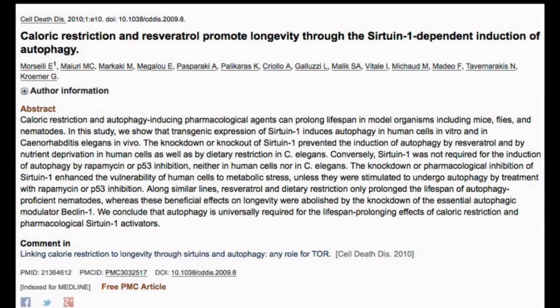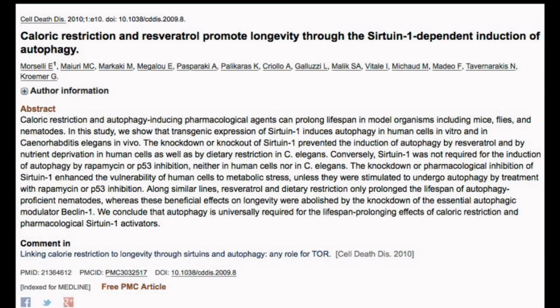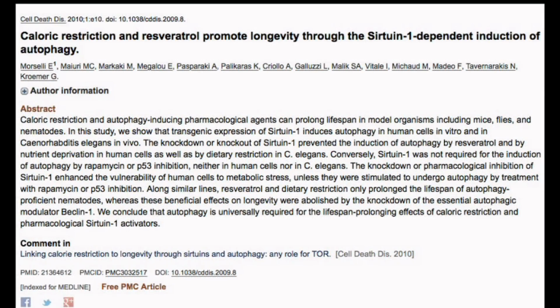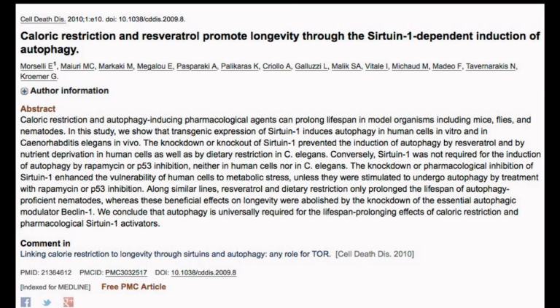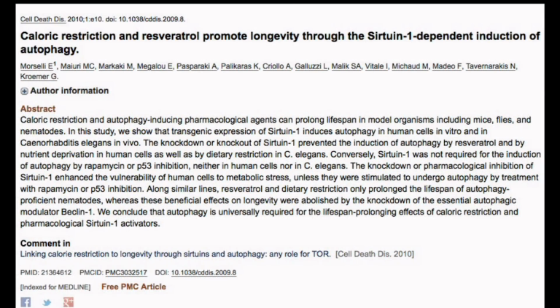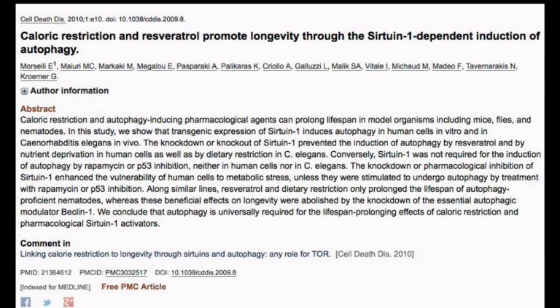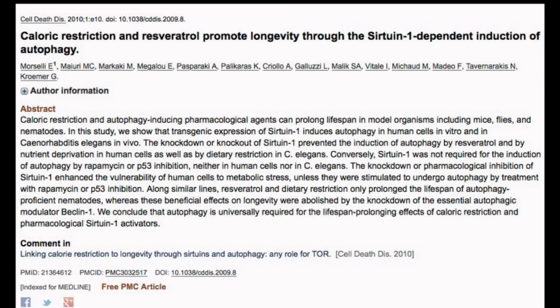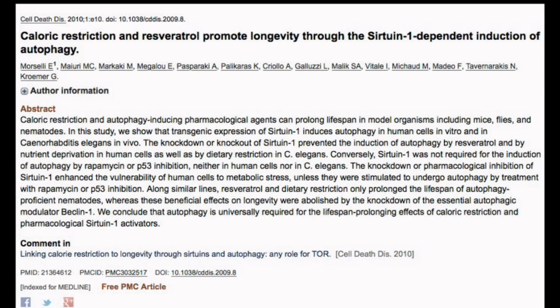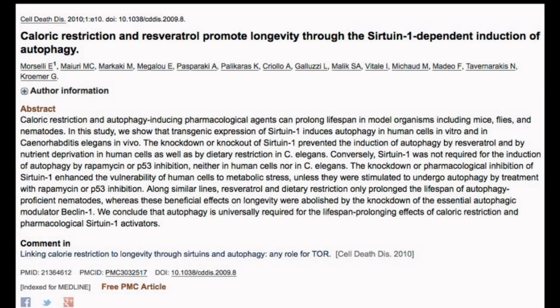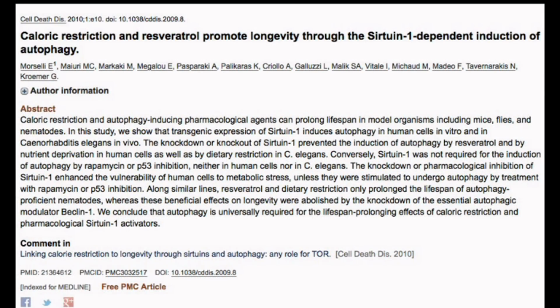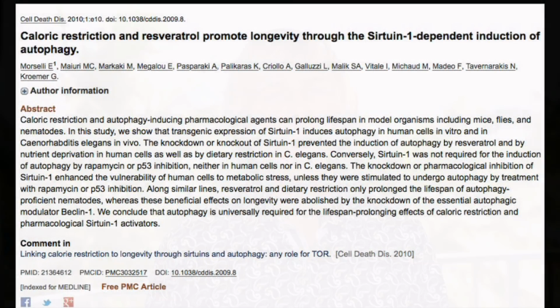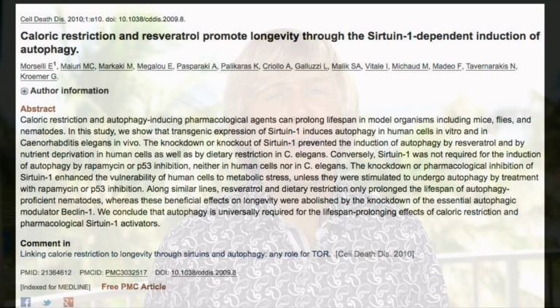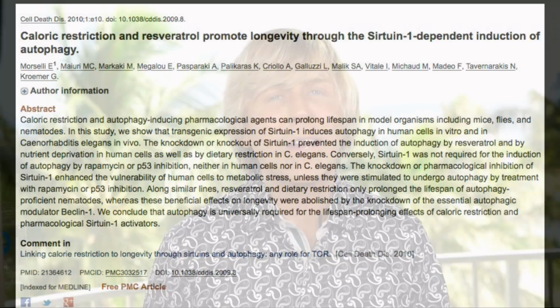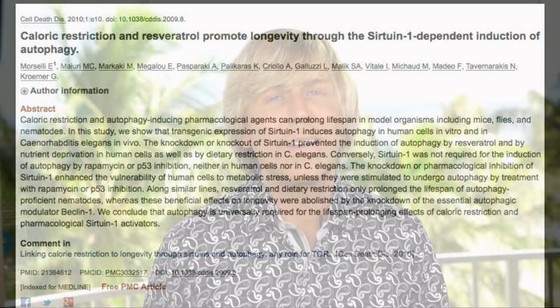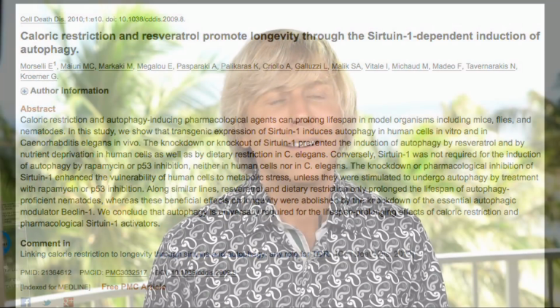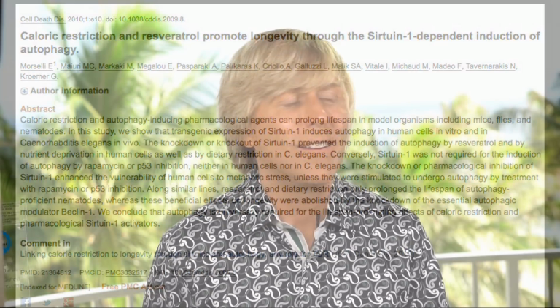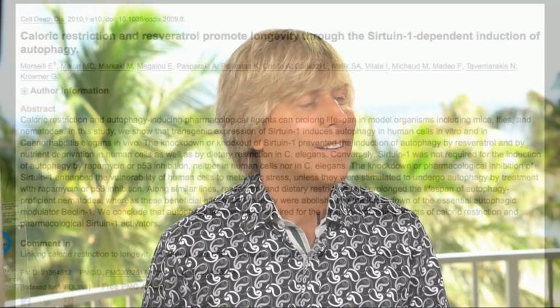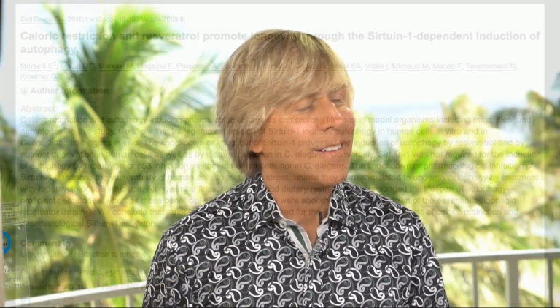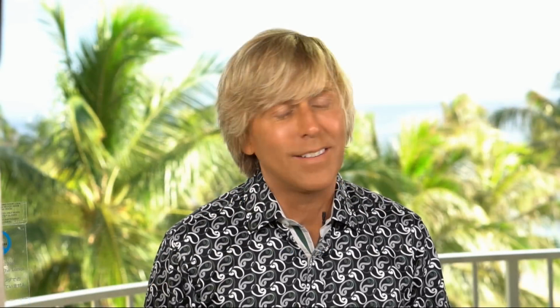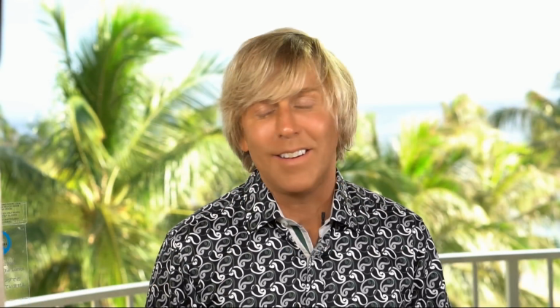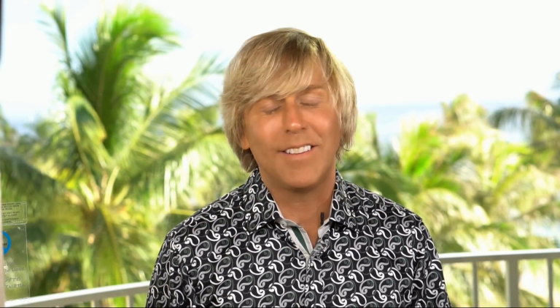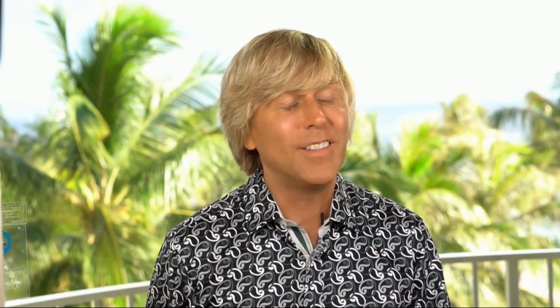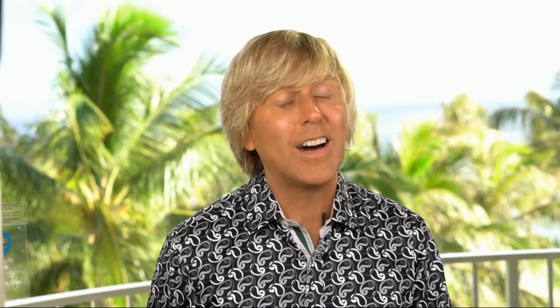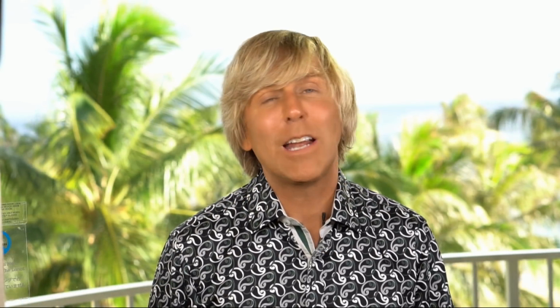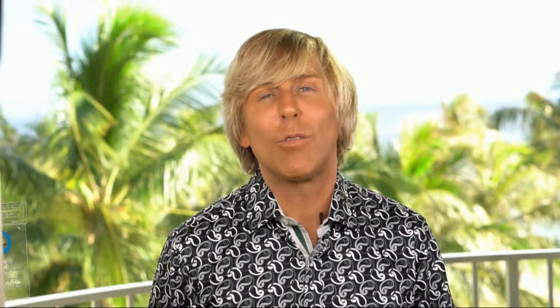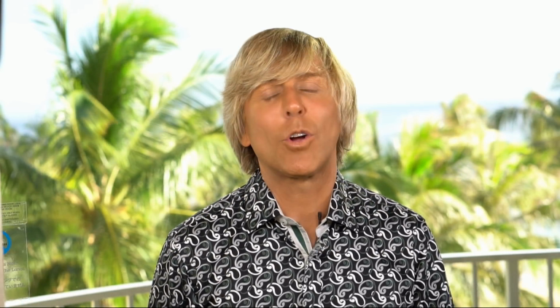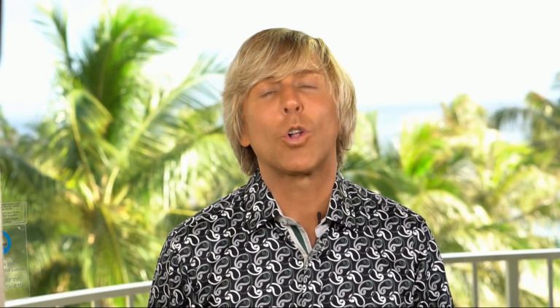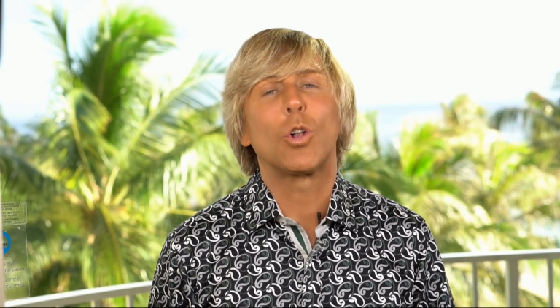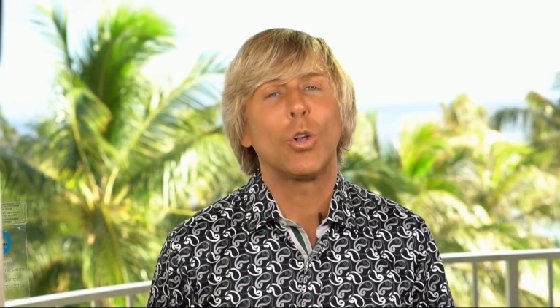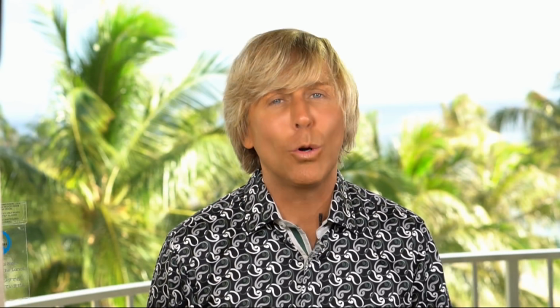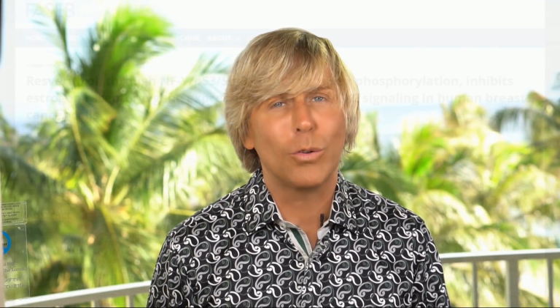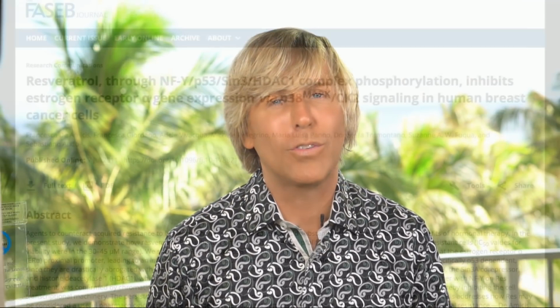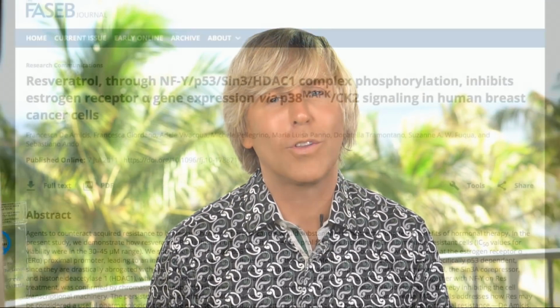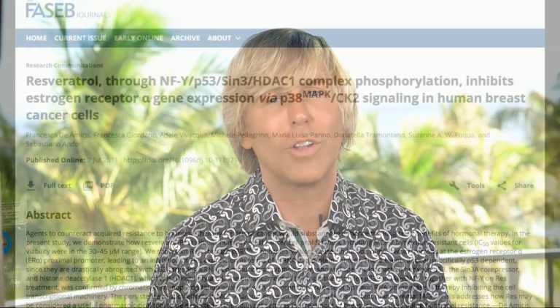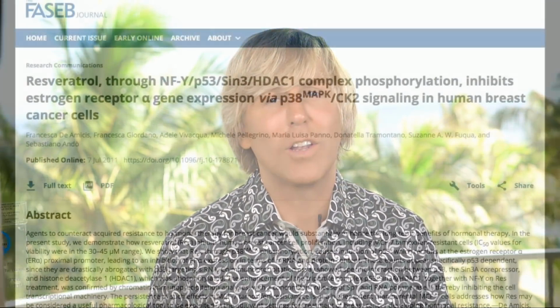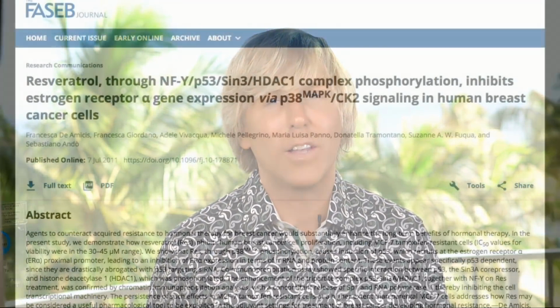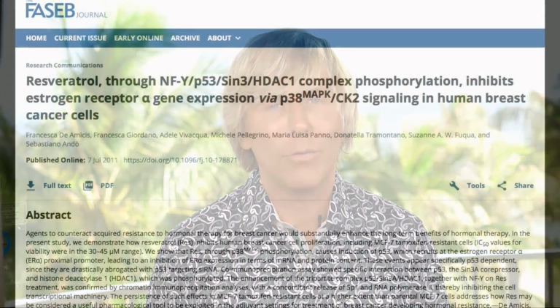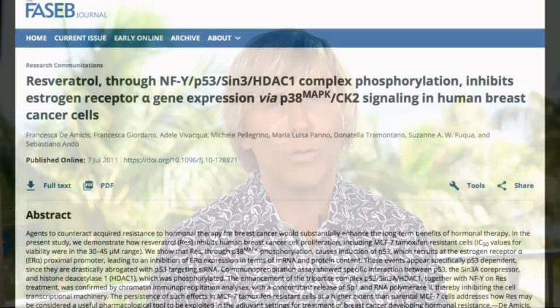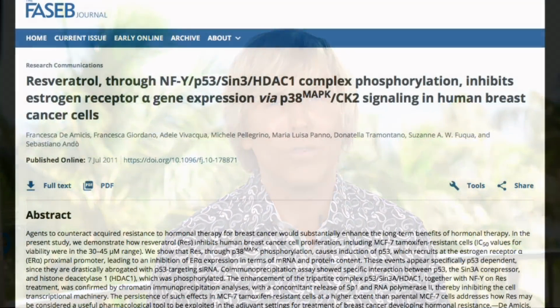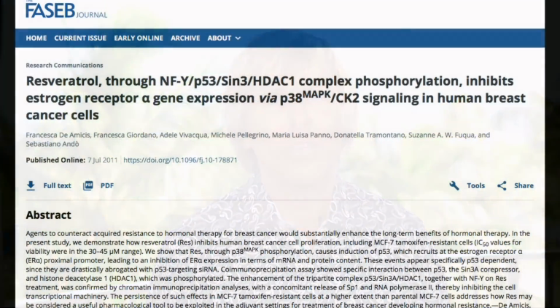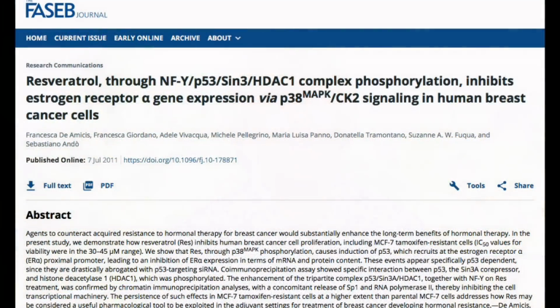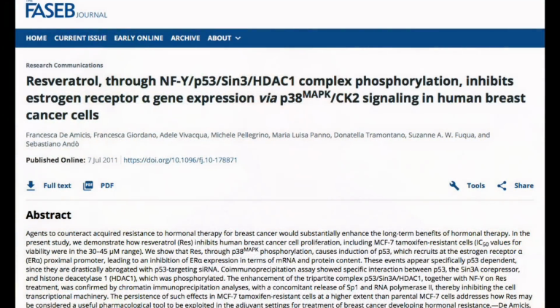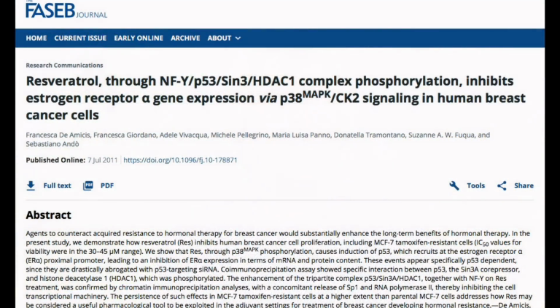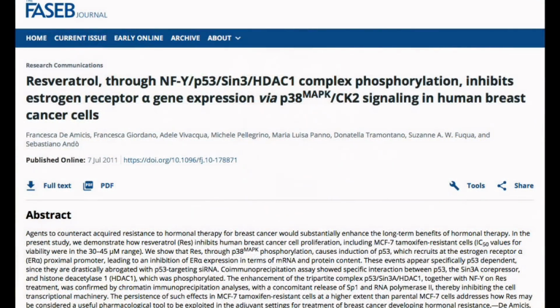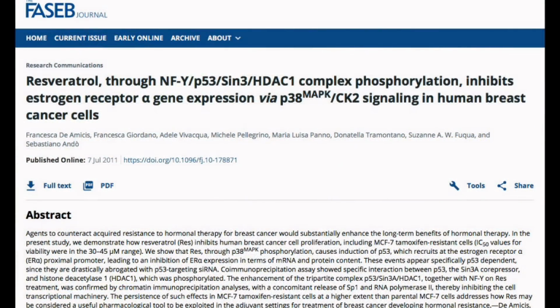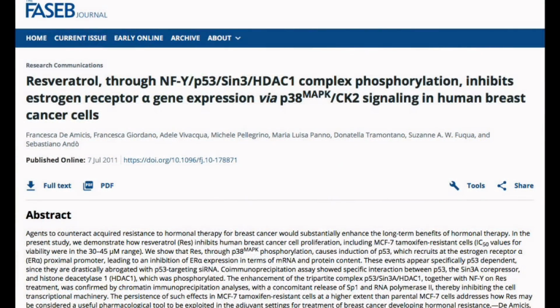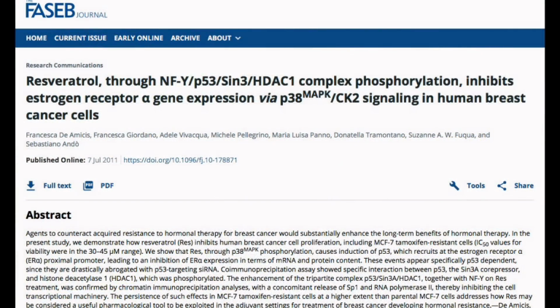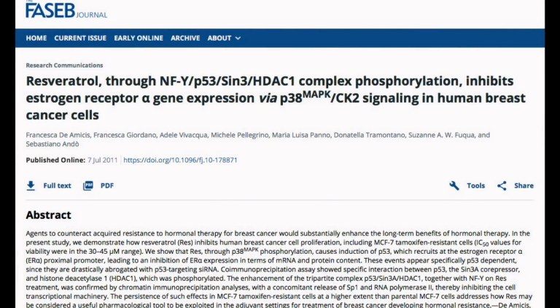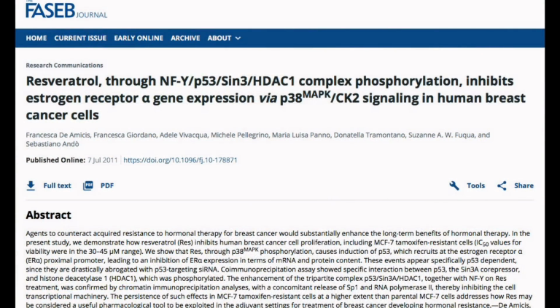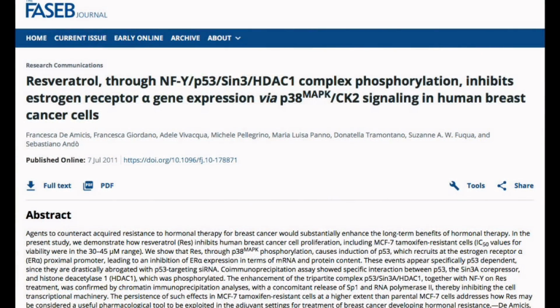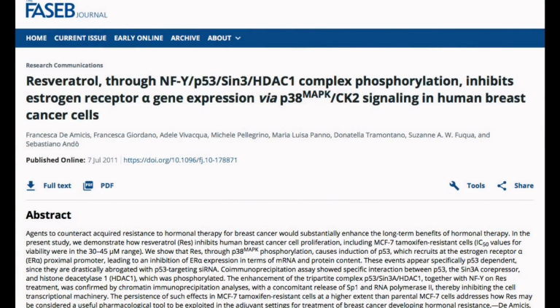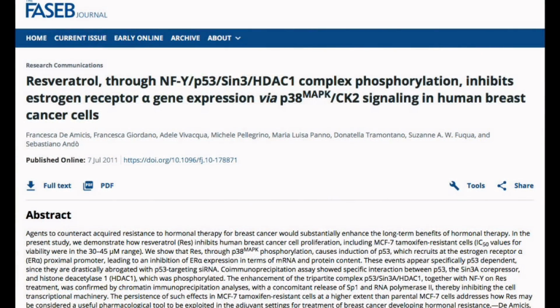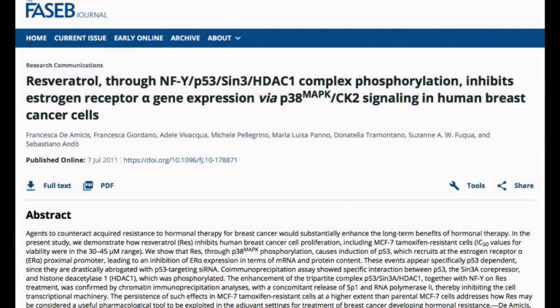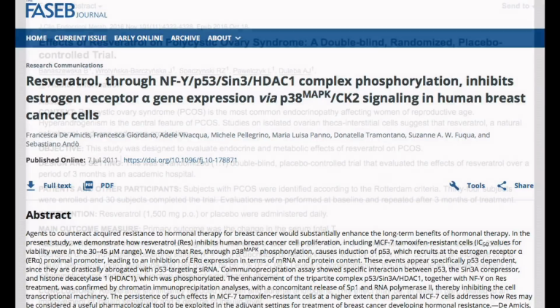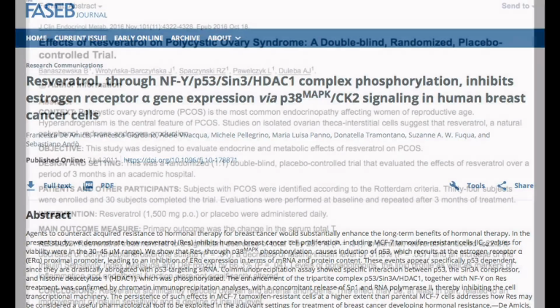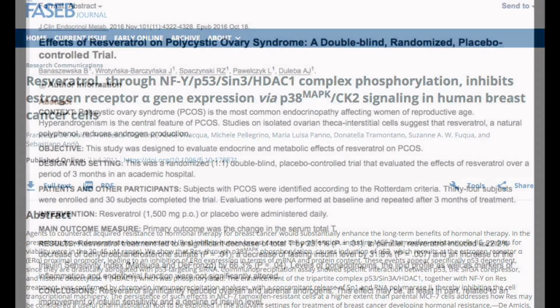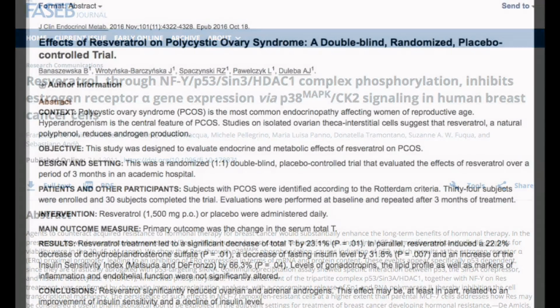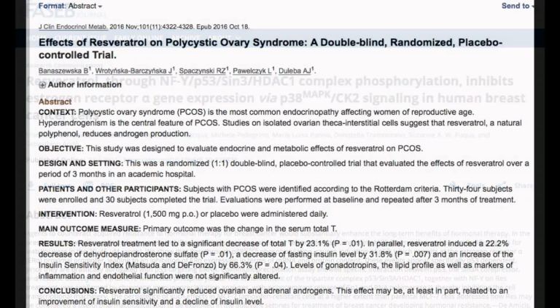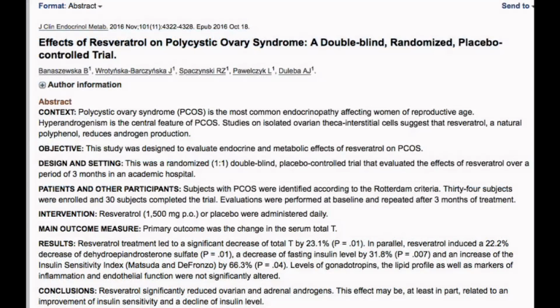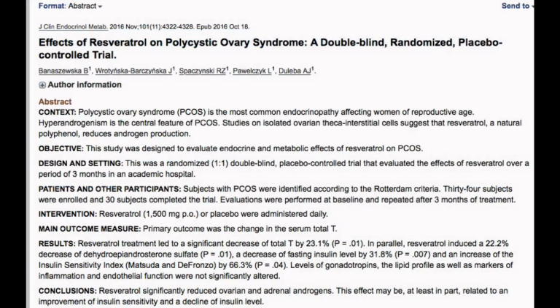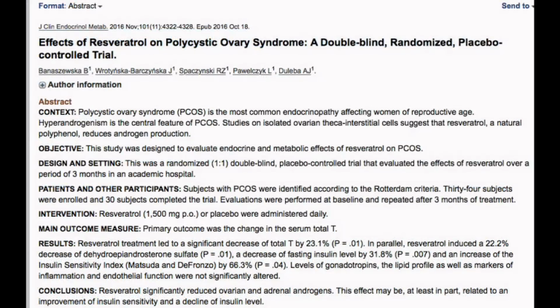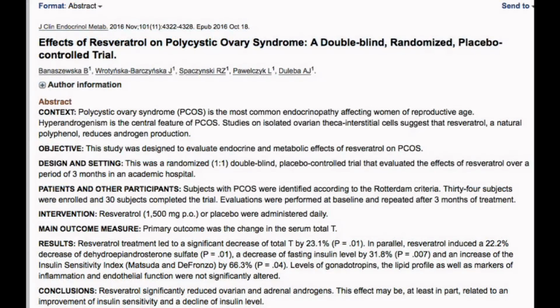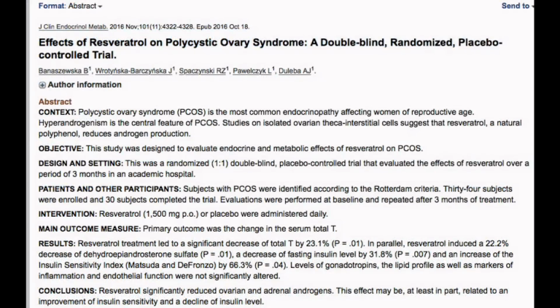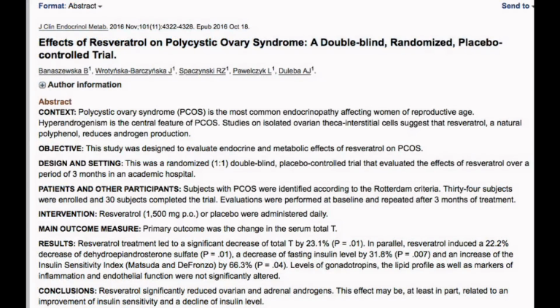People think it's red wine, but it's not even close to the levels of resveratrol found in Japanese knotweed.